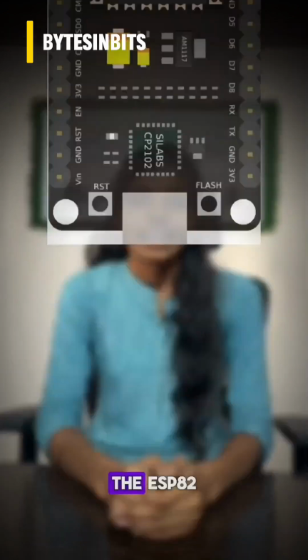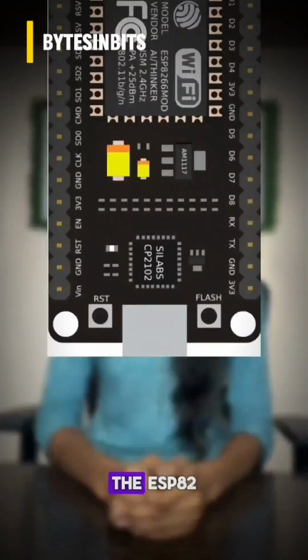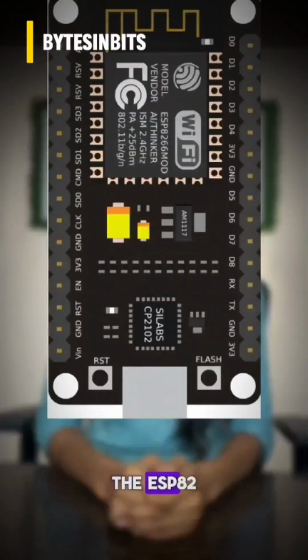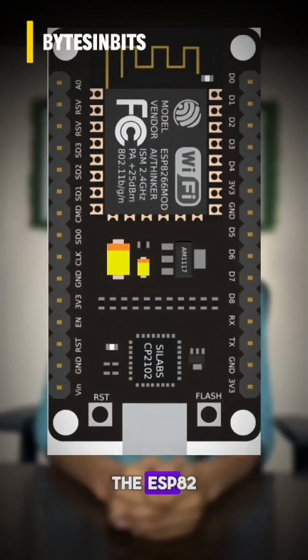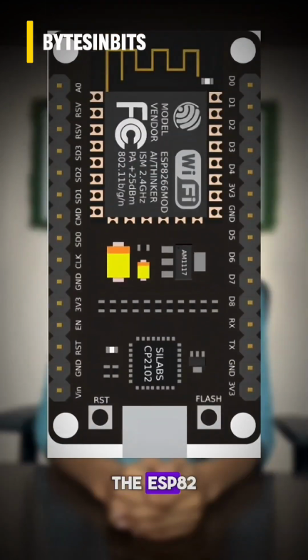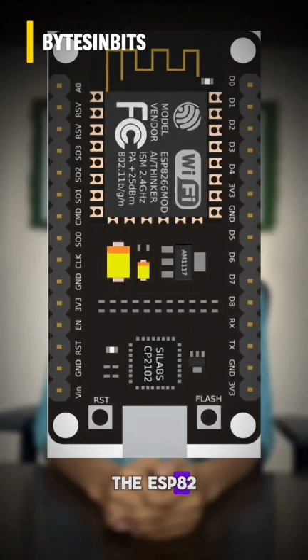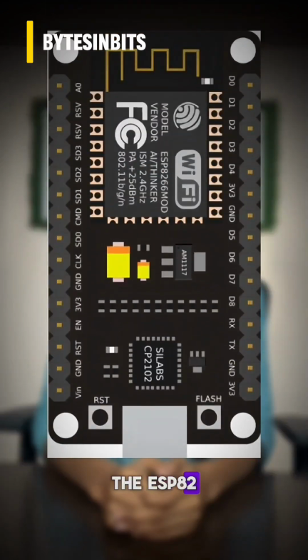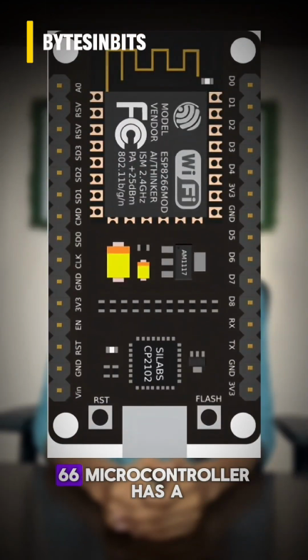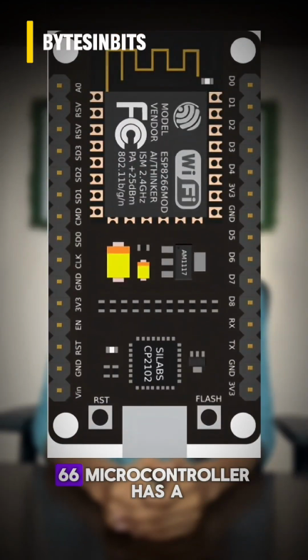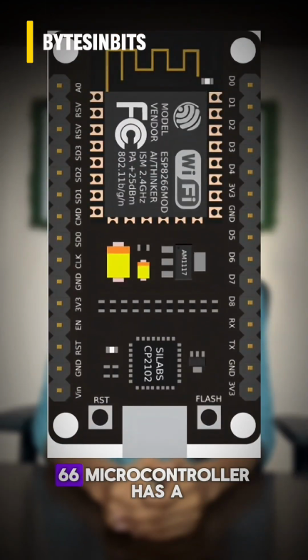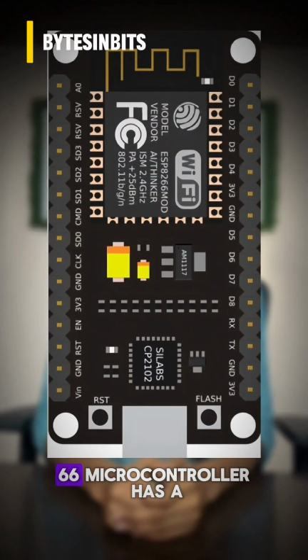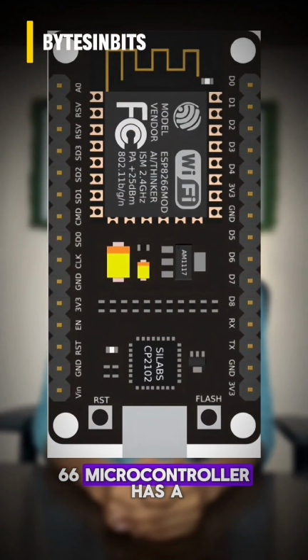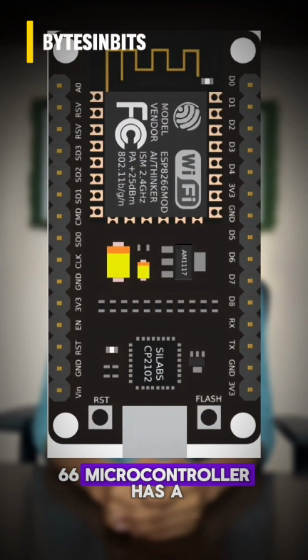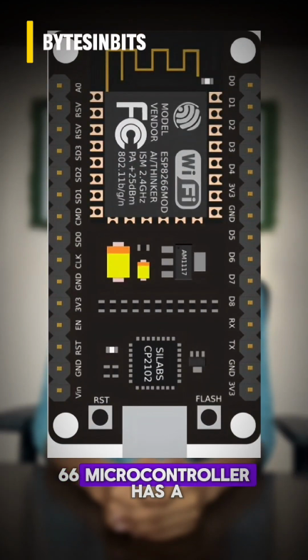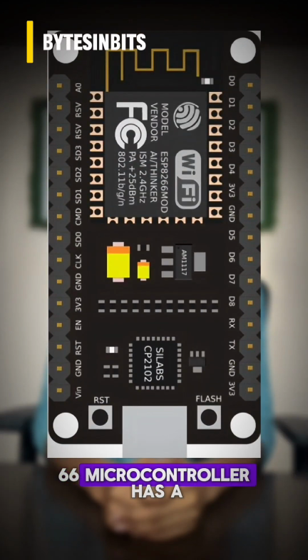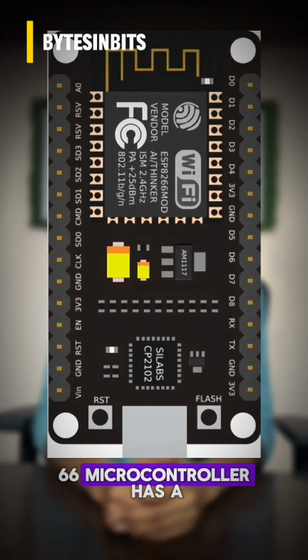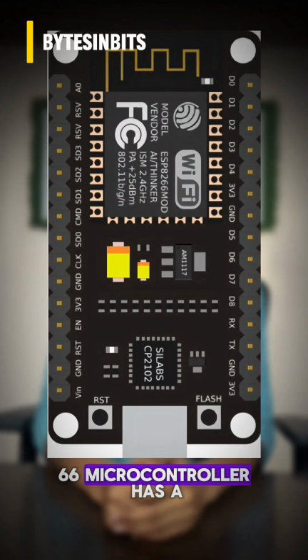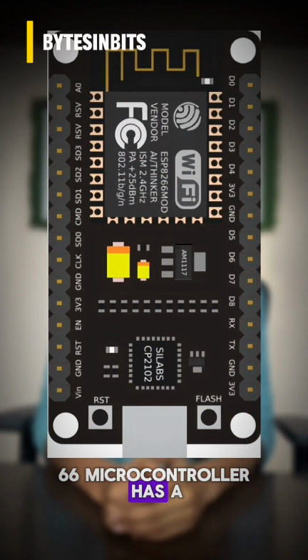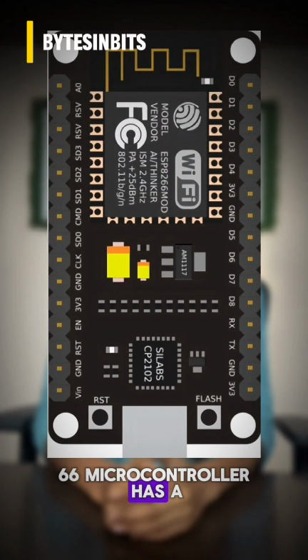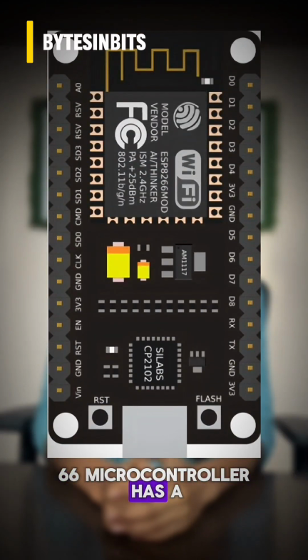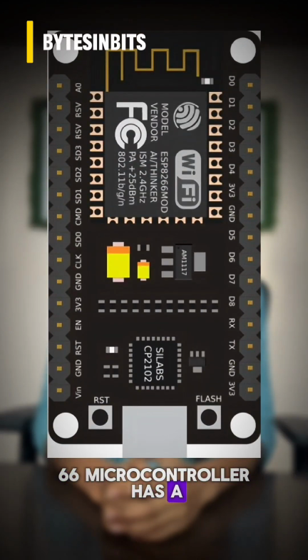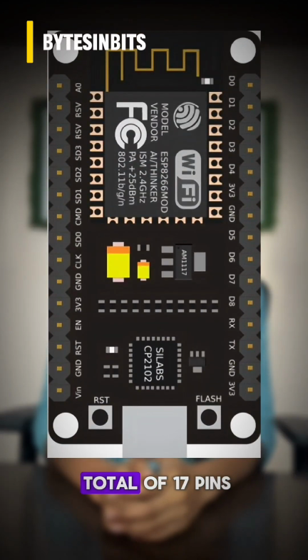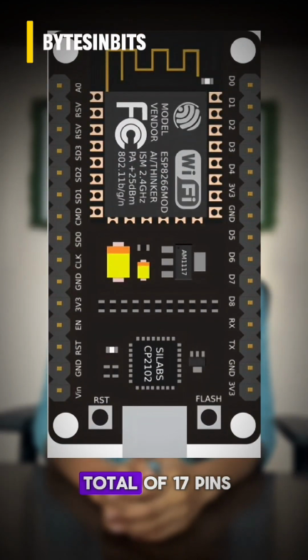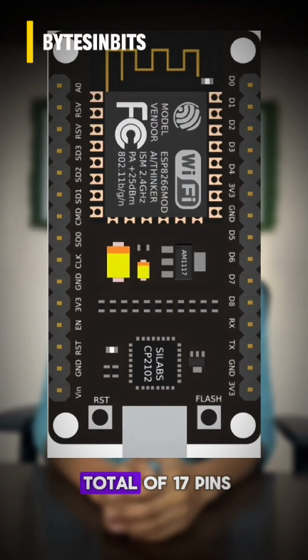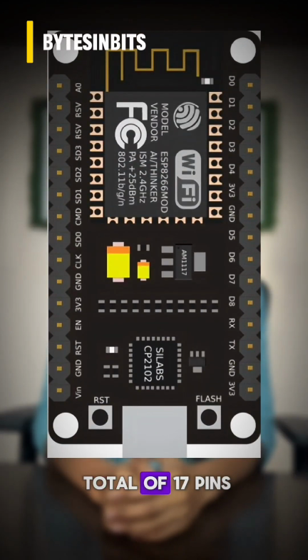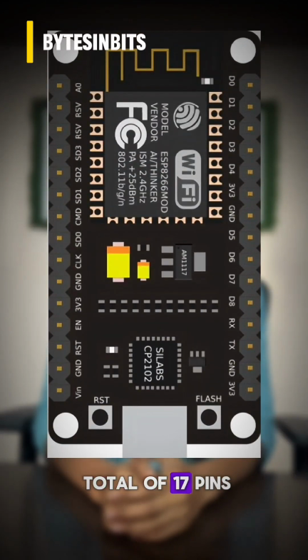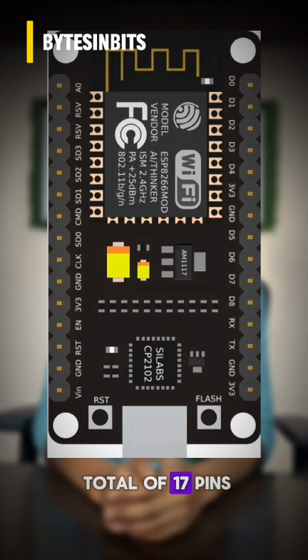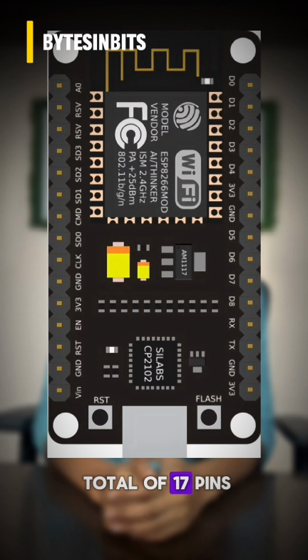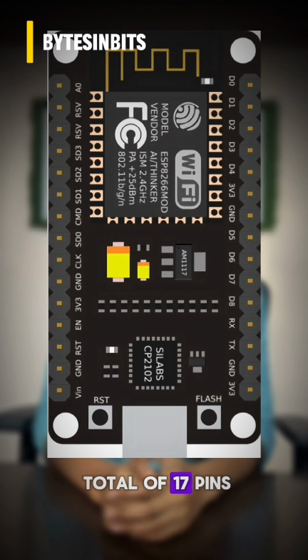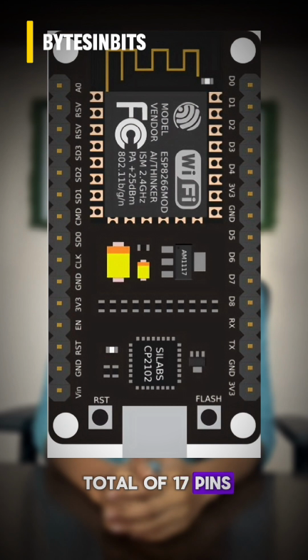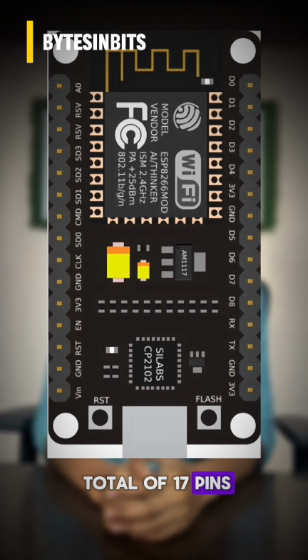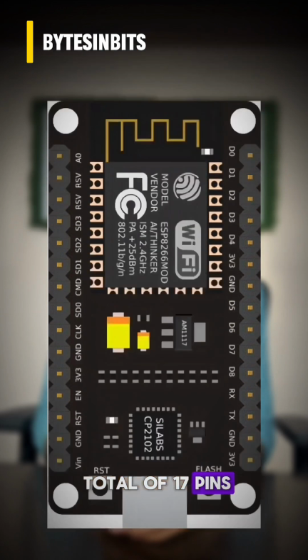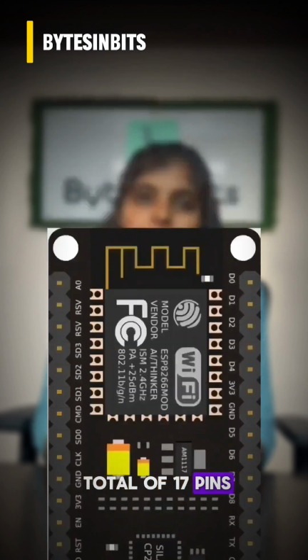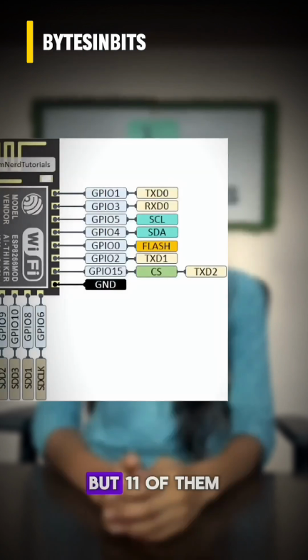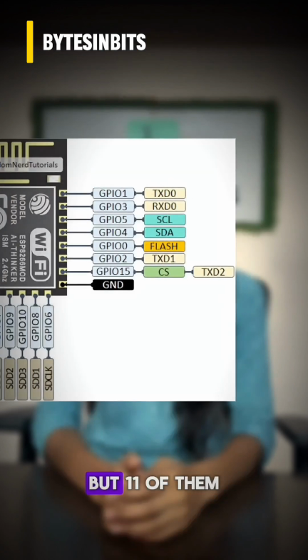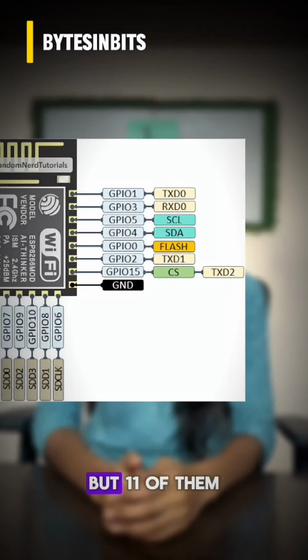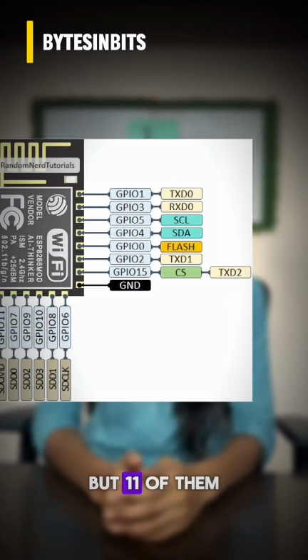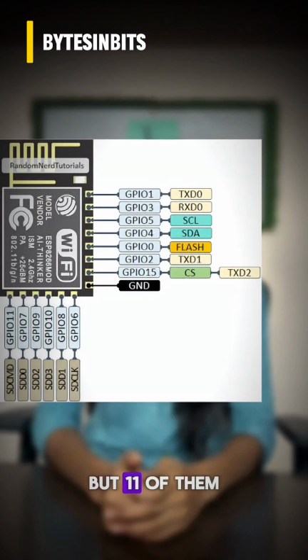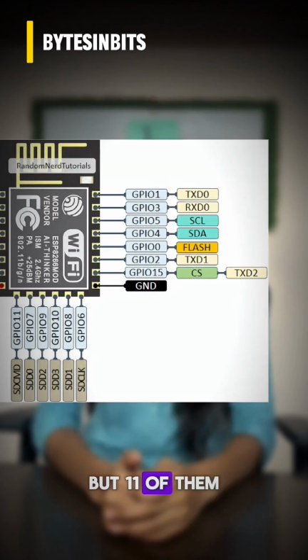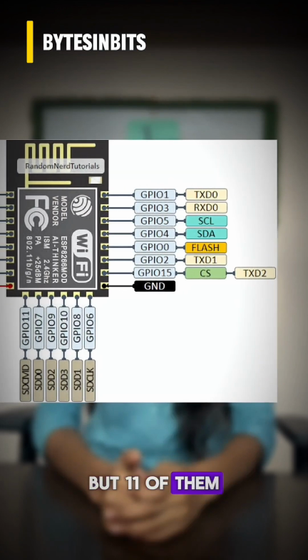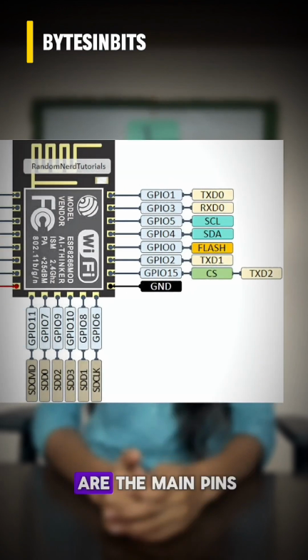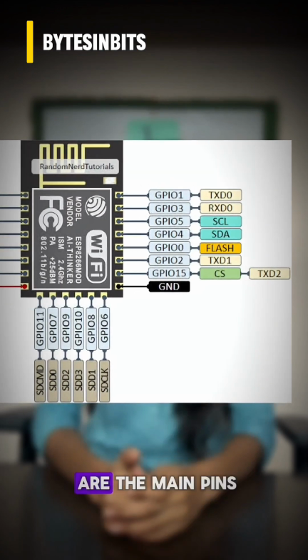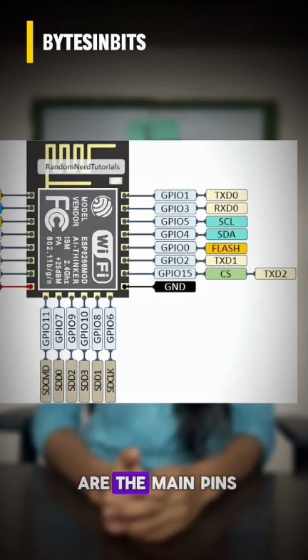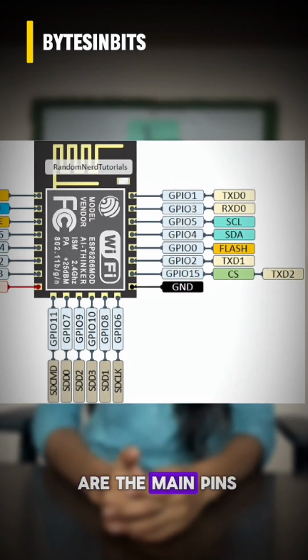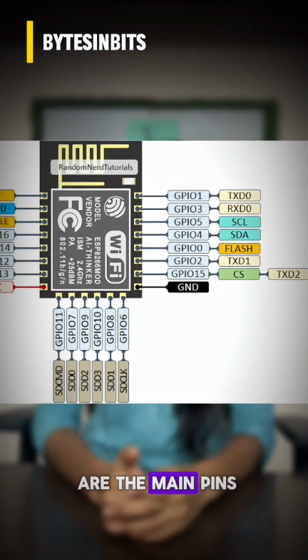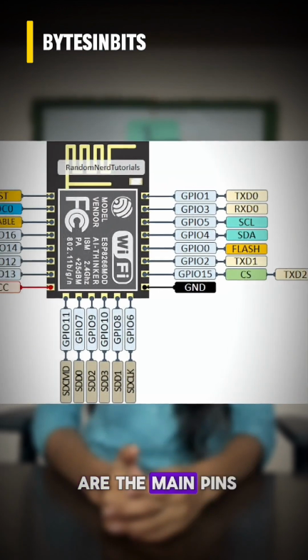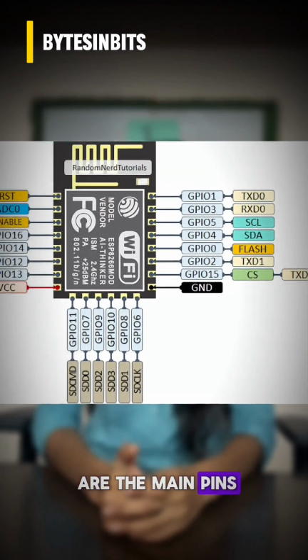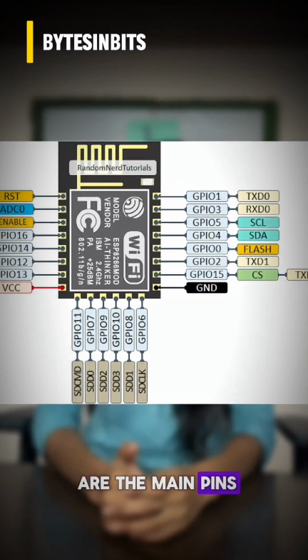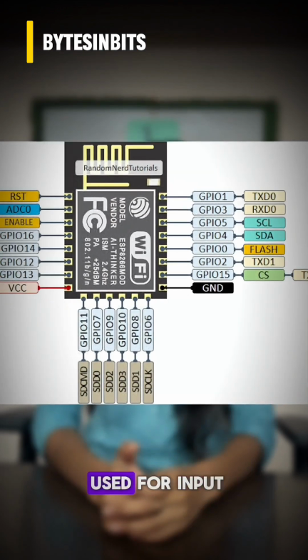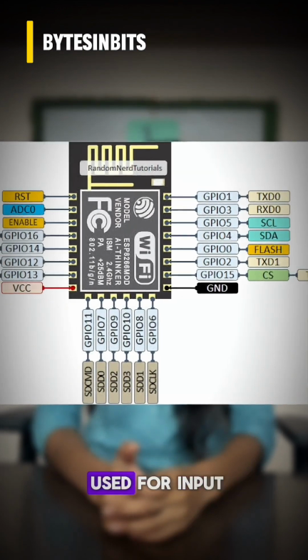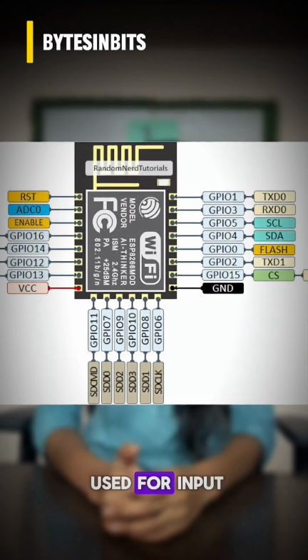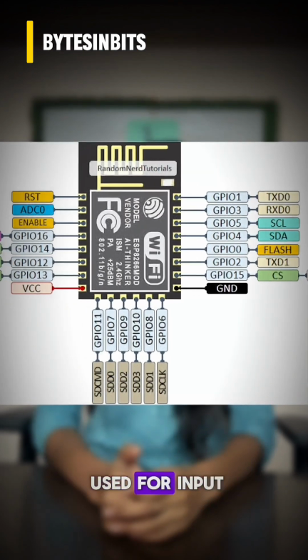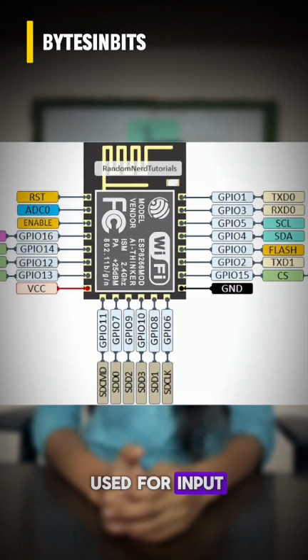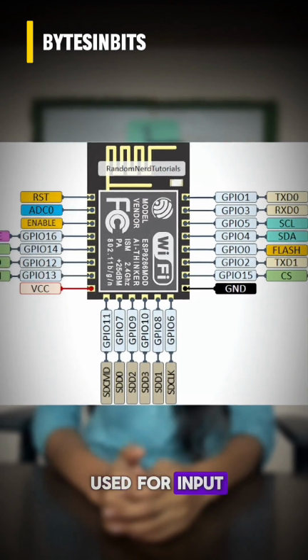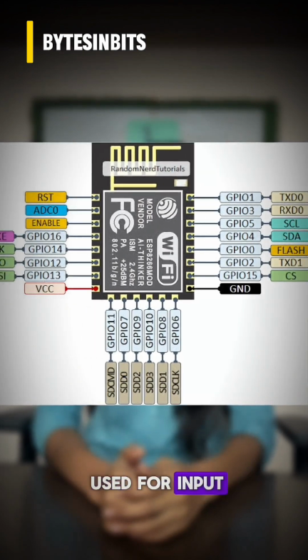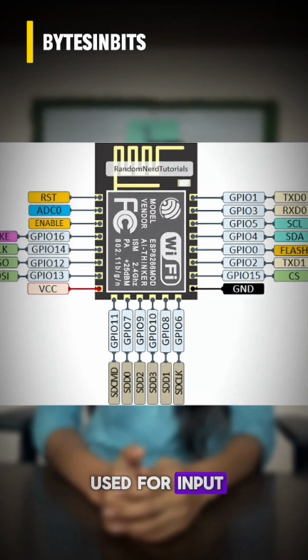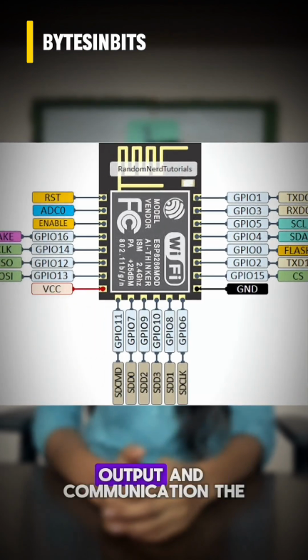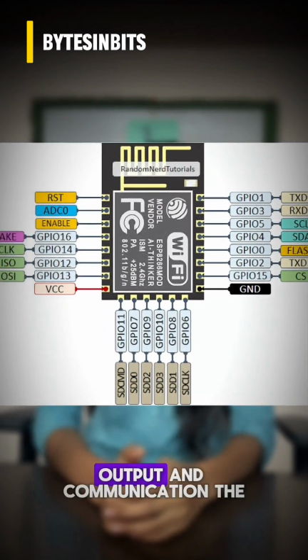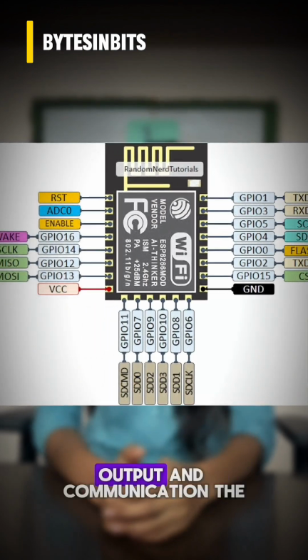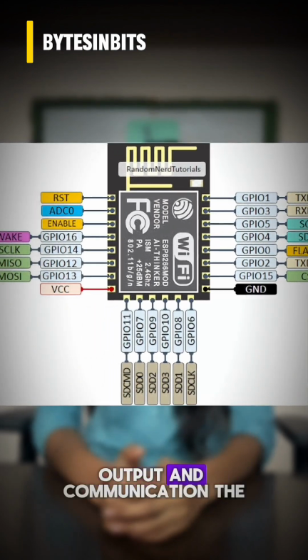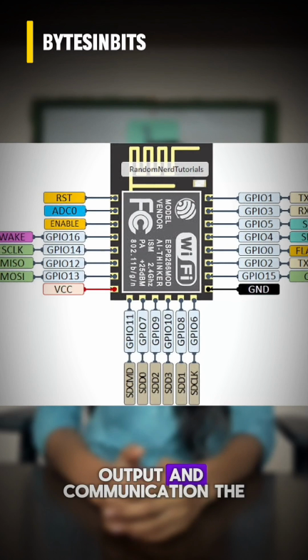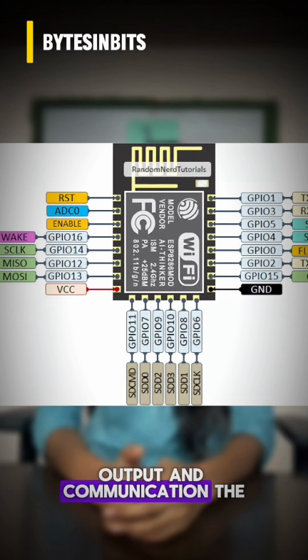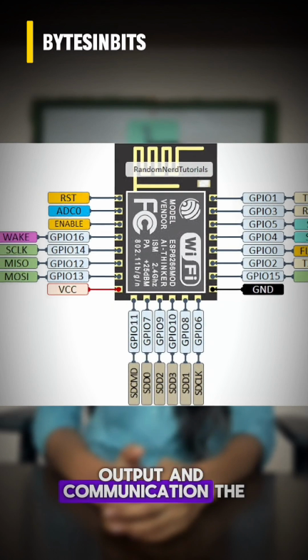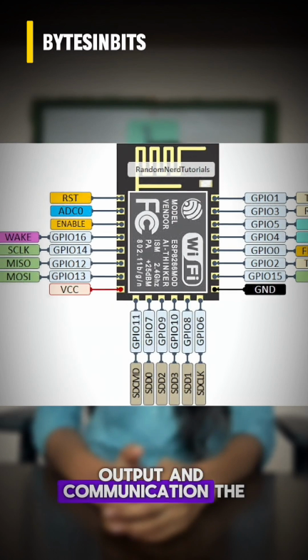The ESP8266 microcontroller has a total of 17 pins, but 11 of them are the main pins used for input, output, and communication.